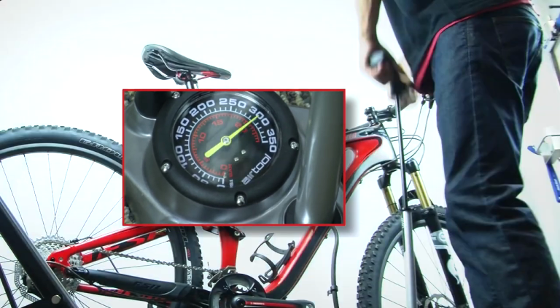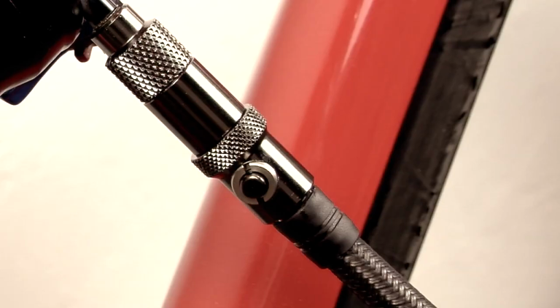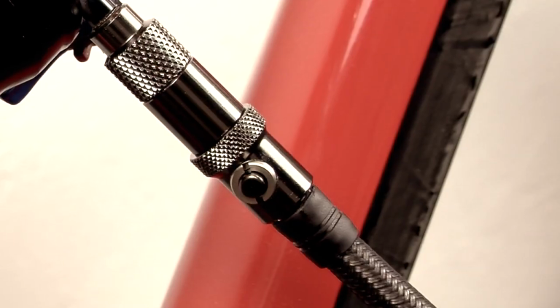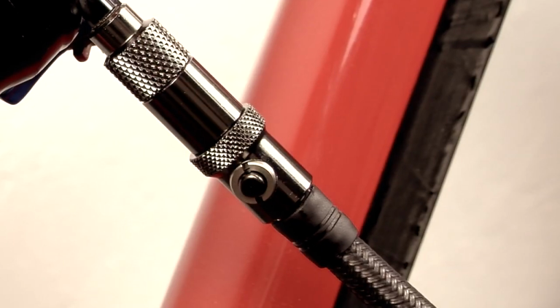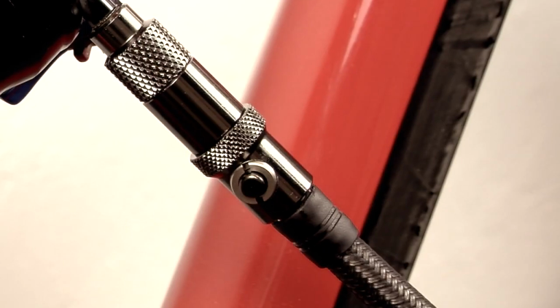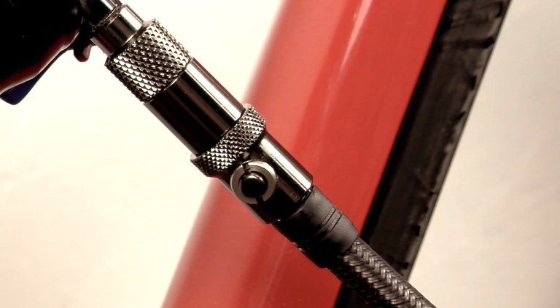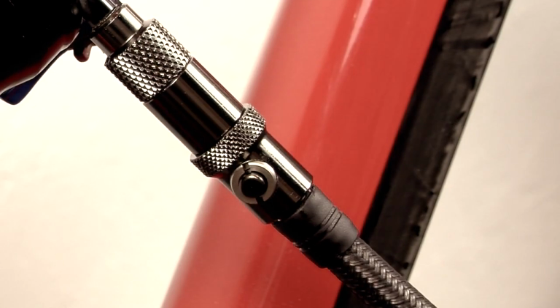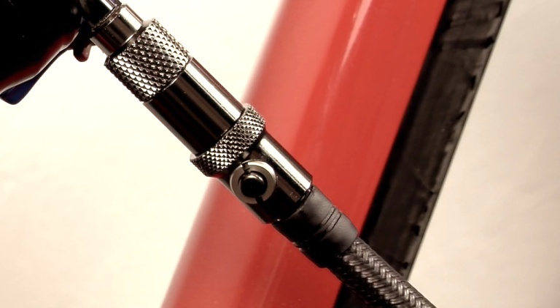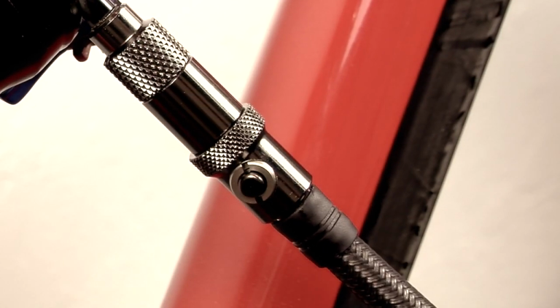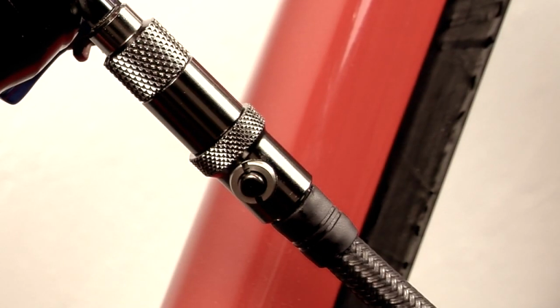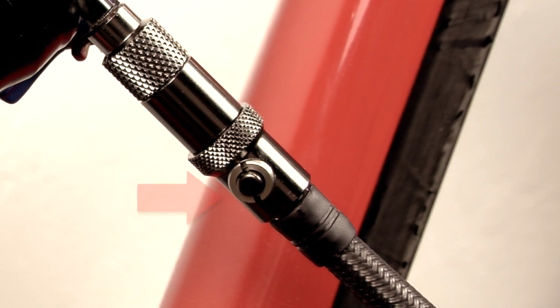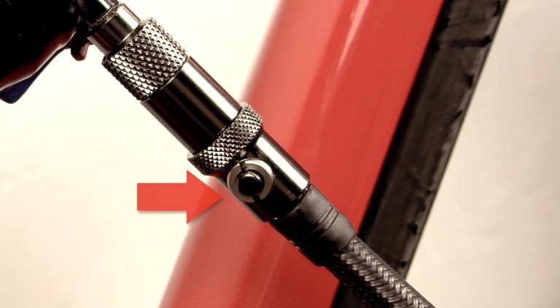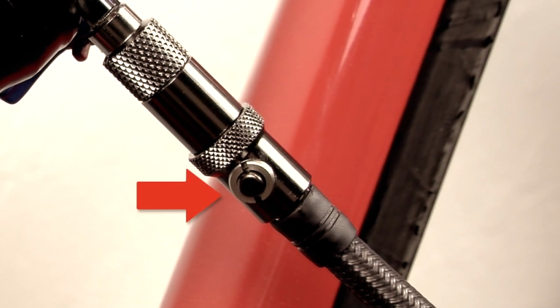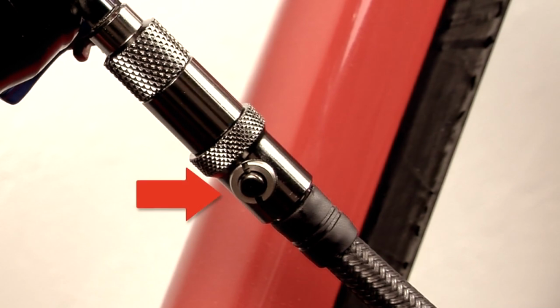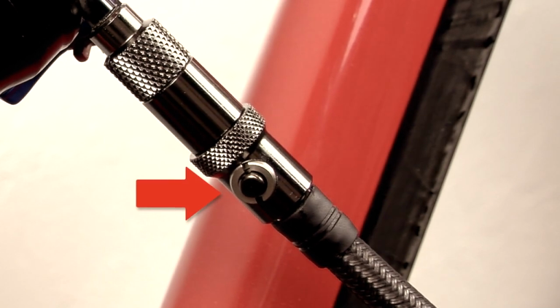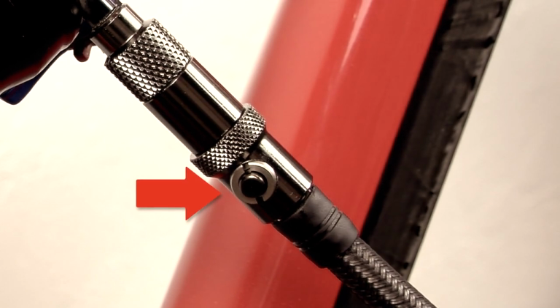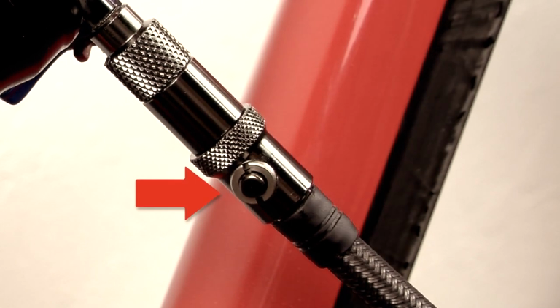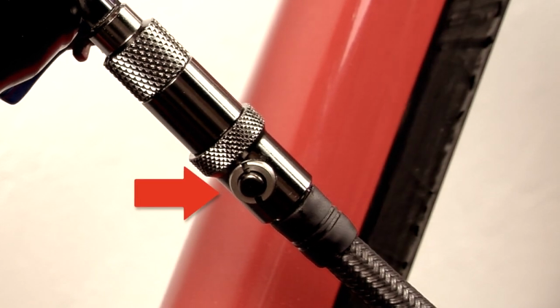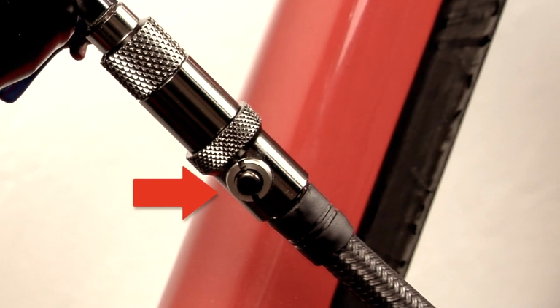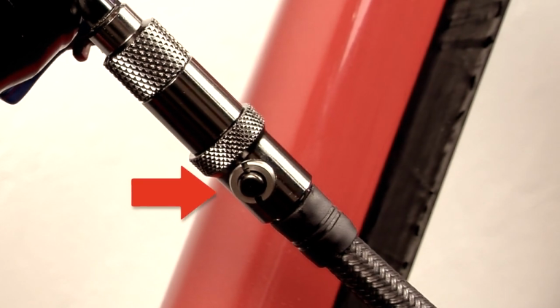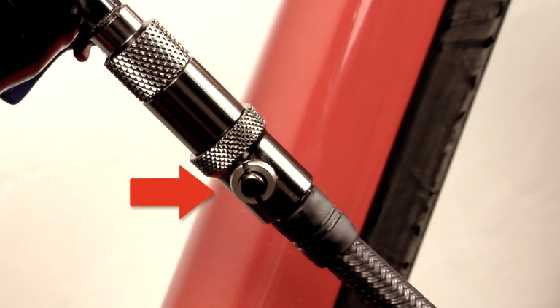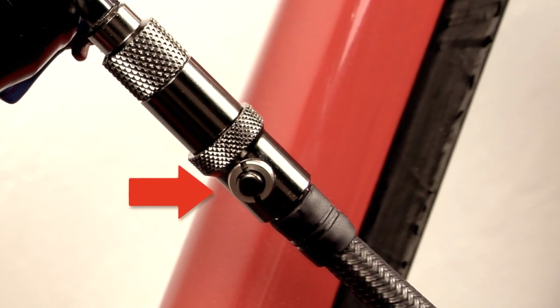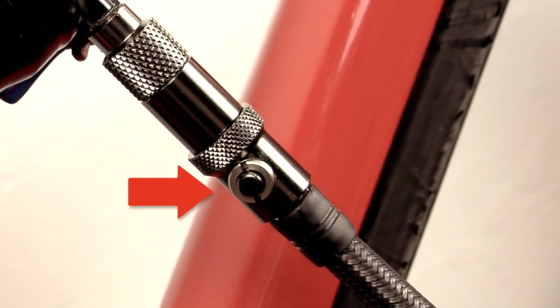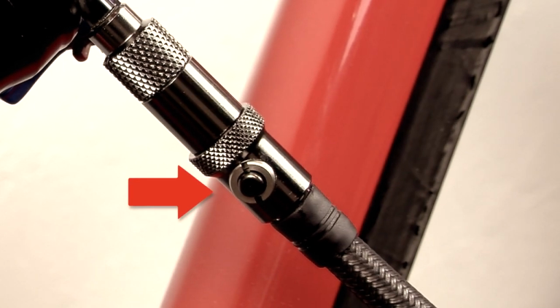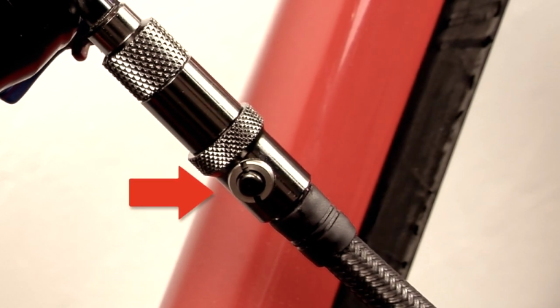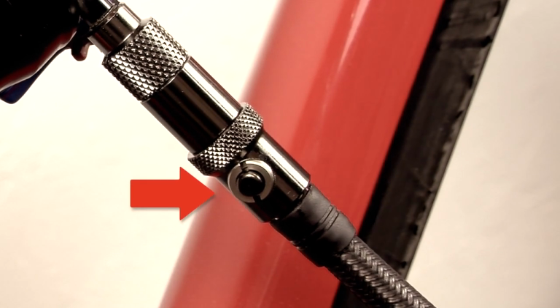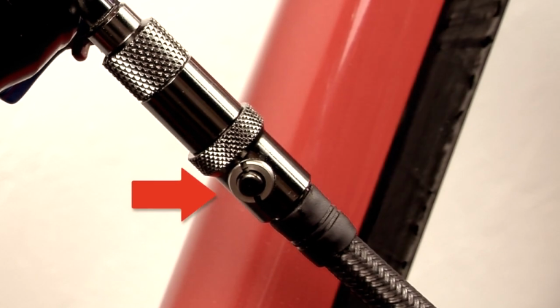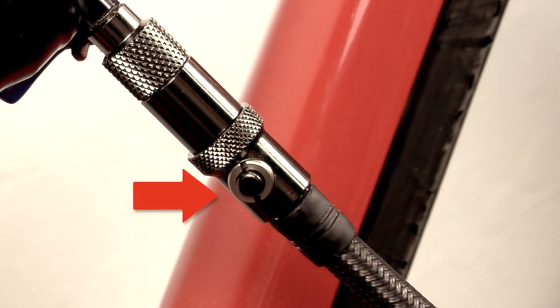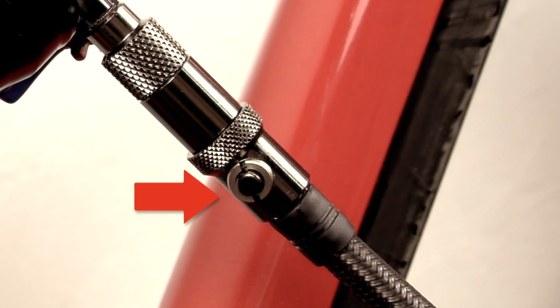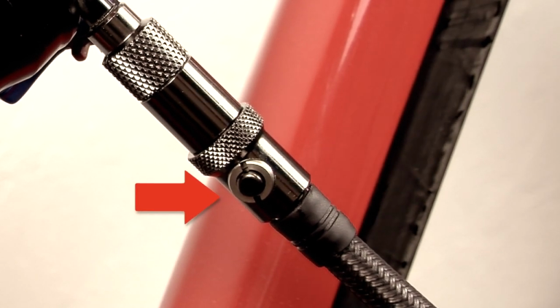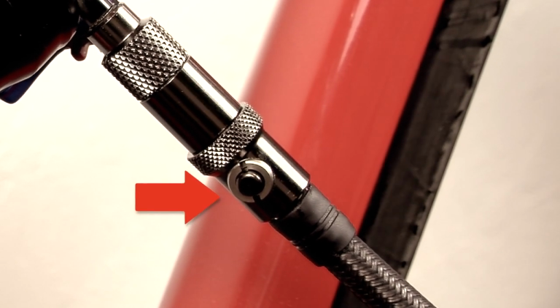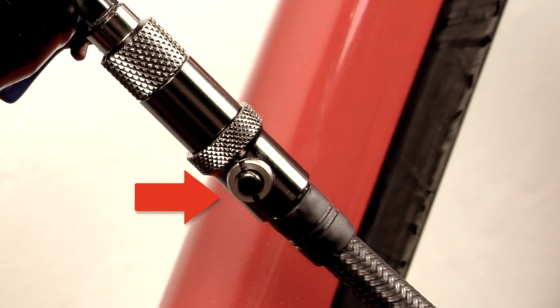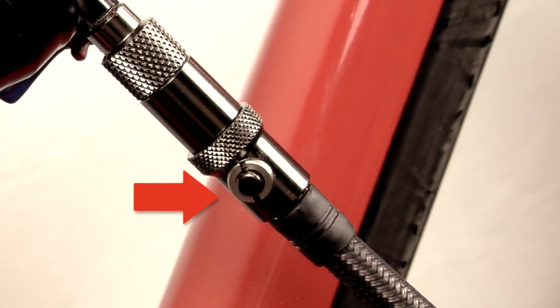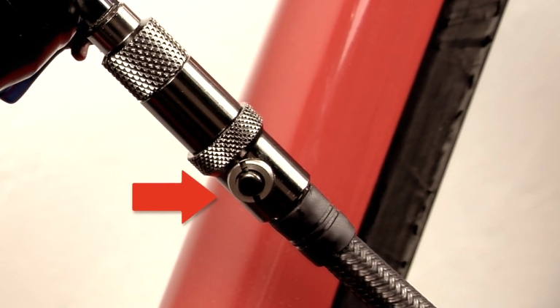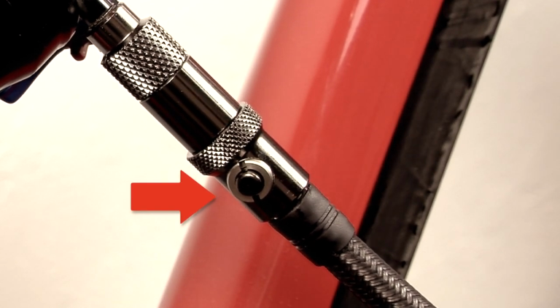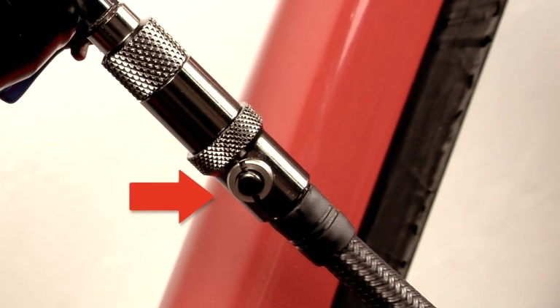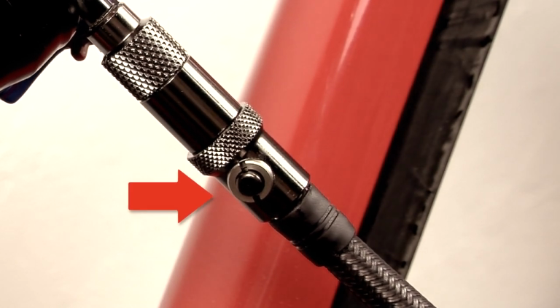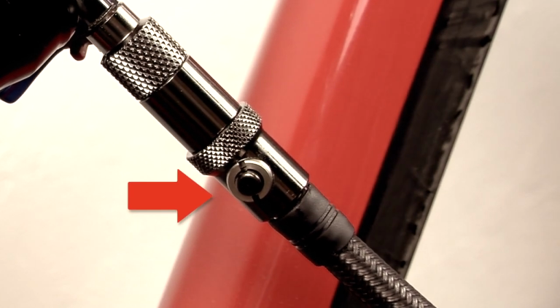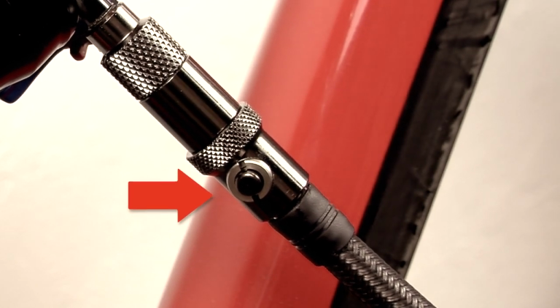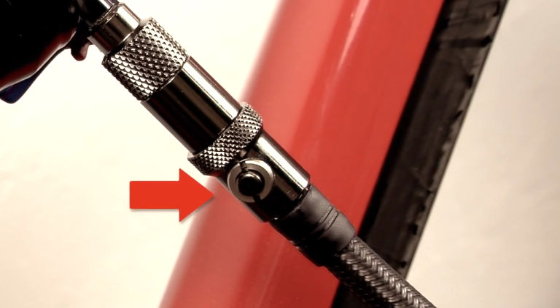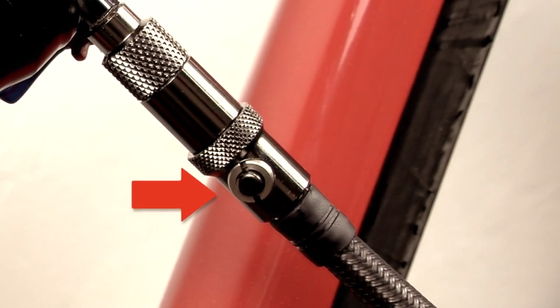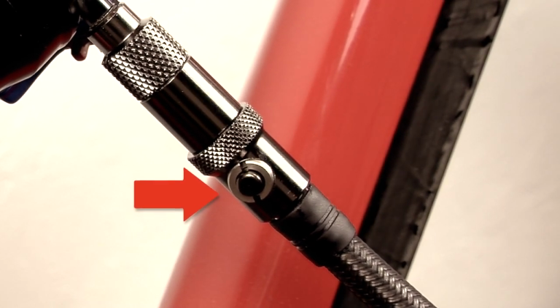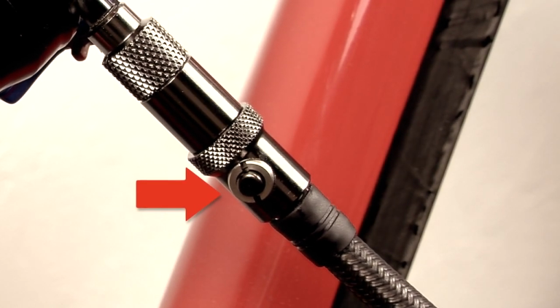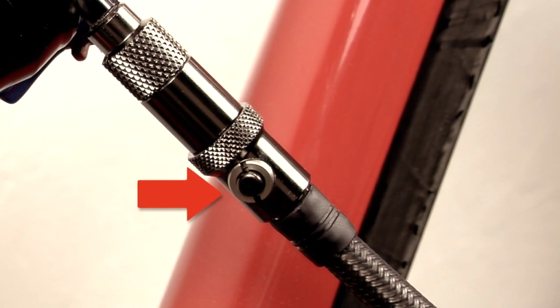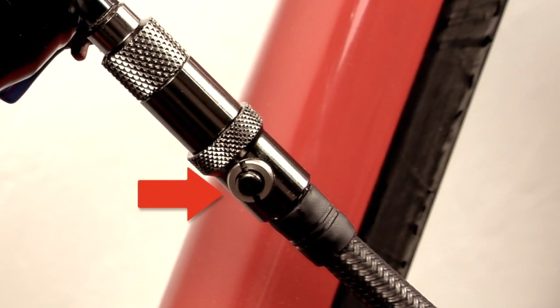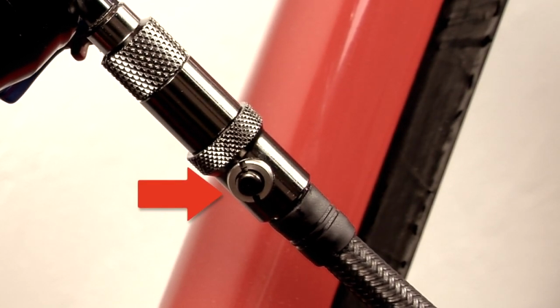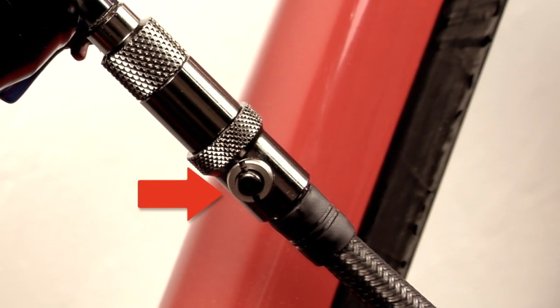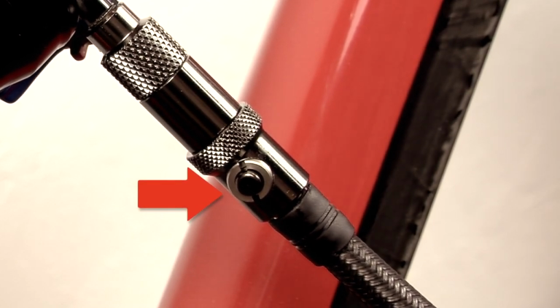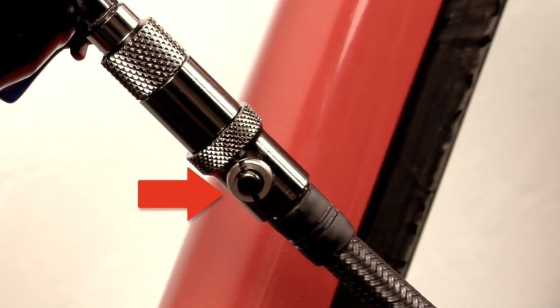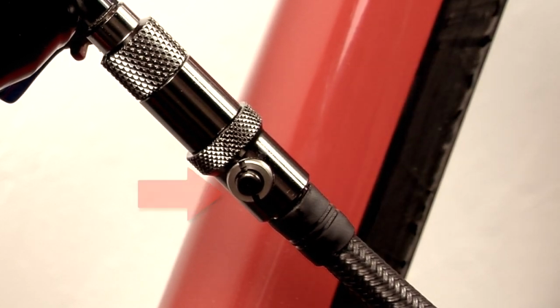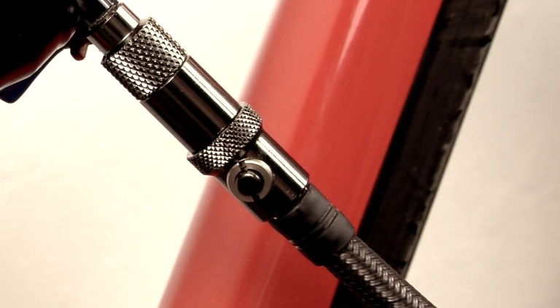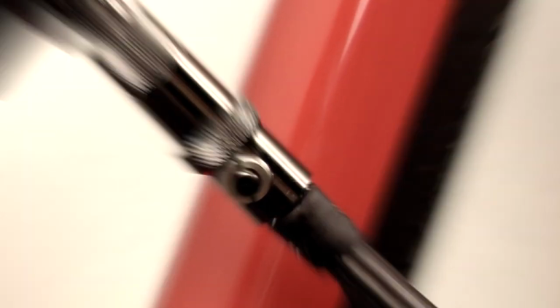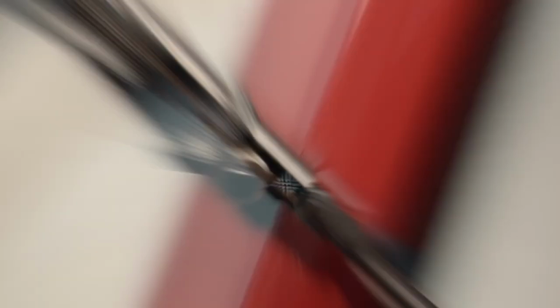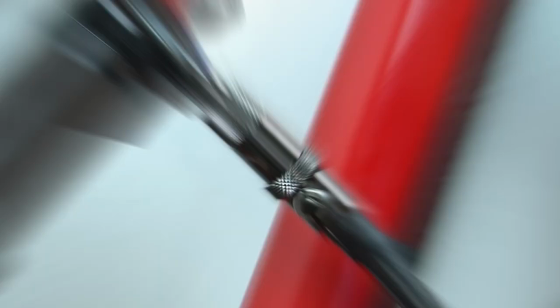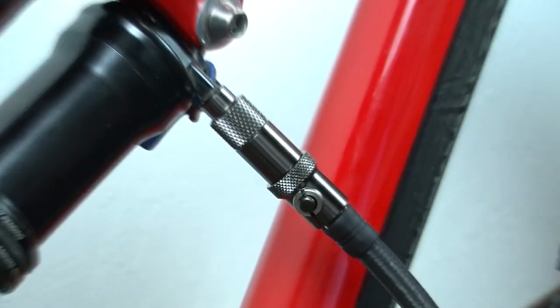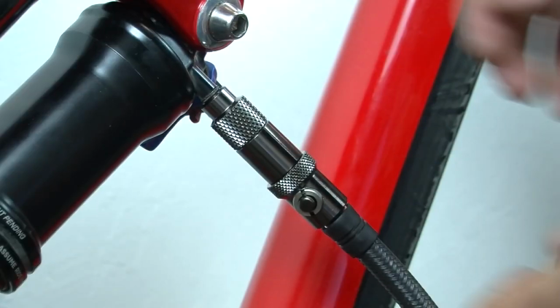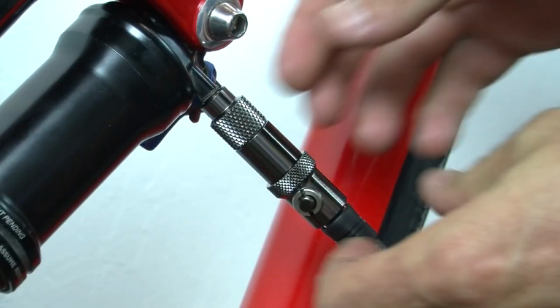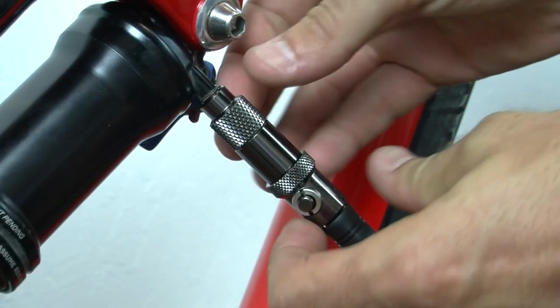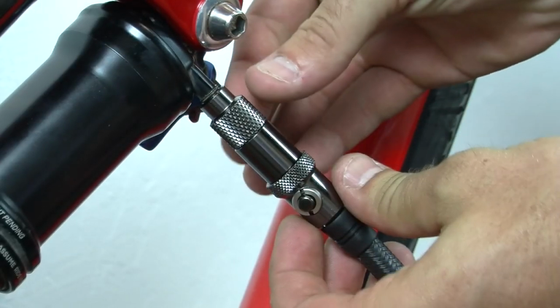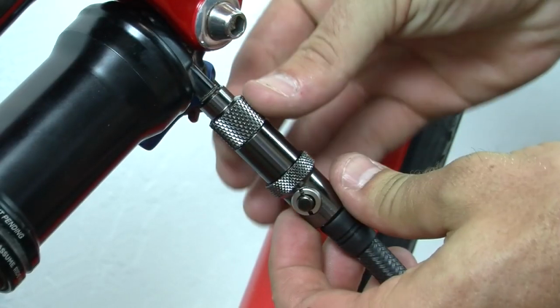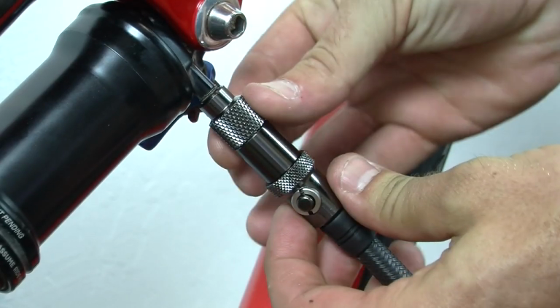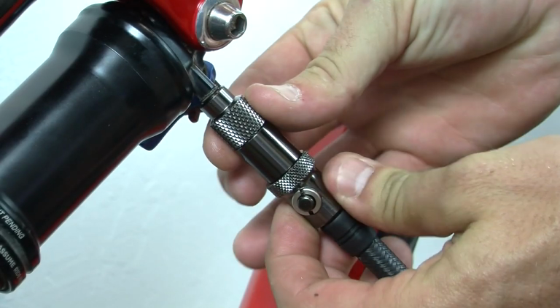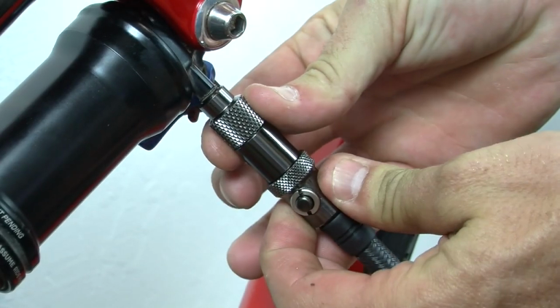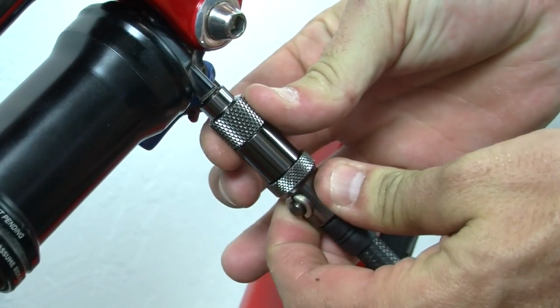Please note that you will lose air pressure in your fork or shock if you do not unthread the two sections before hitting the pressure release valve.